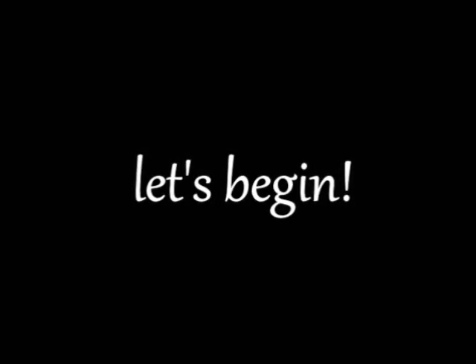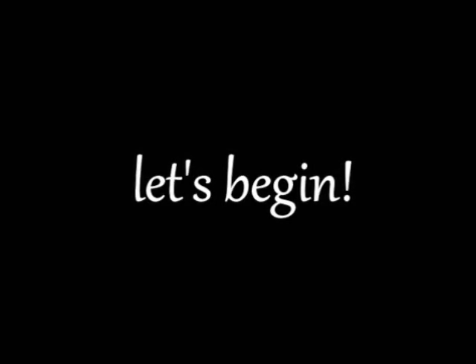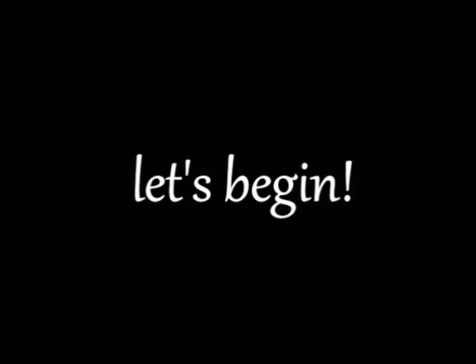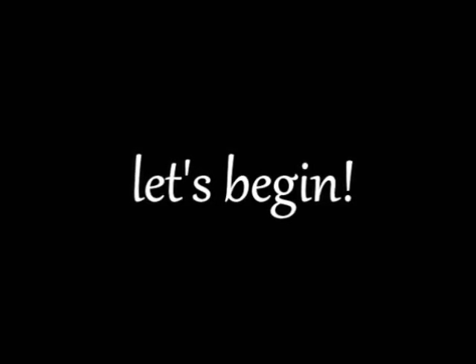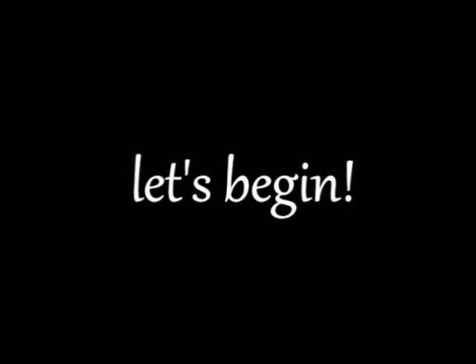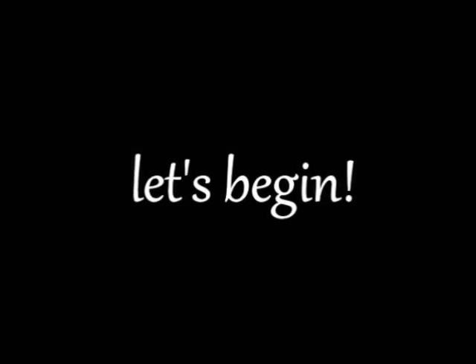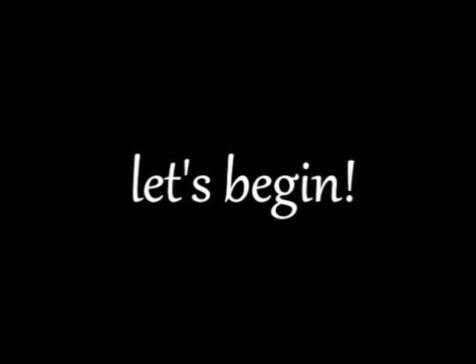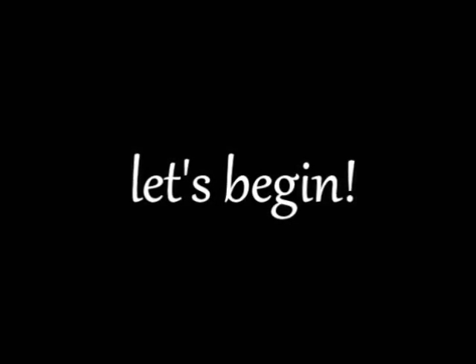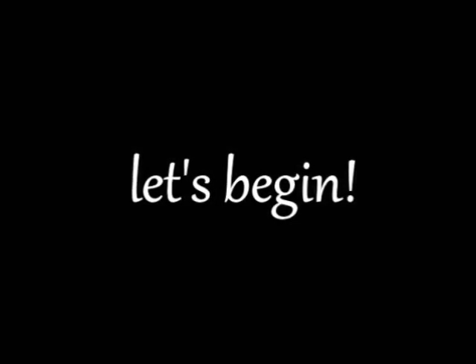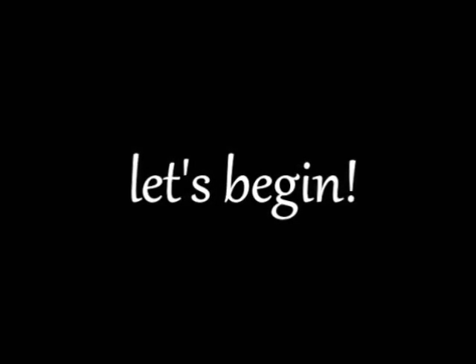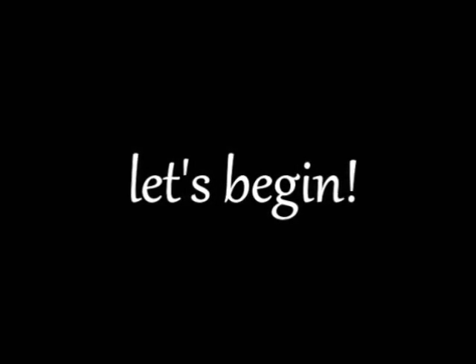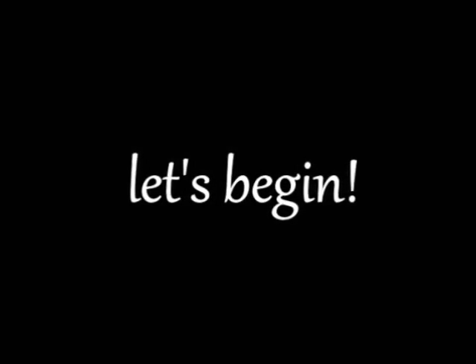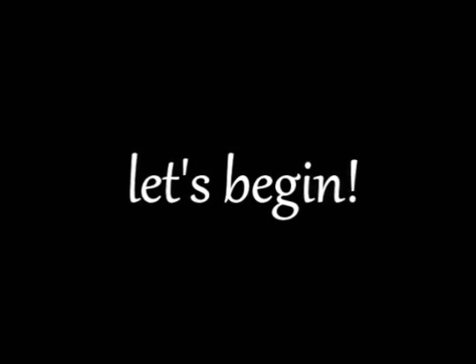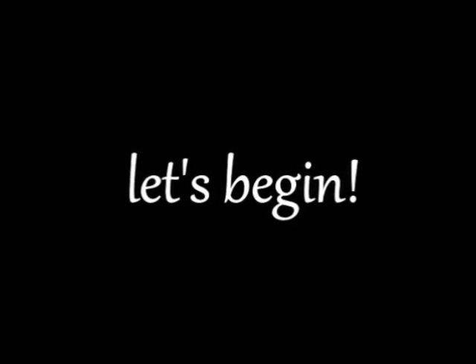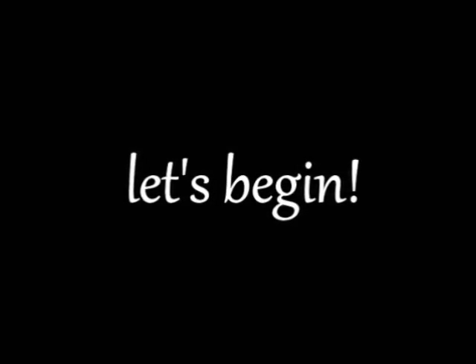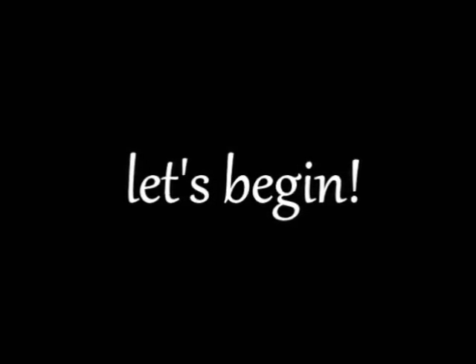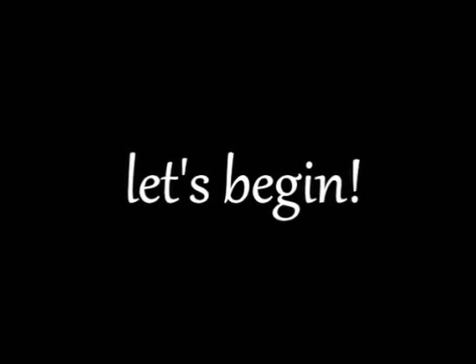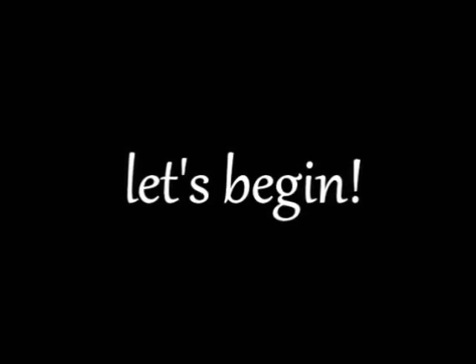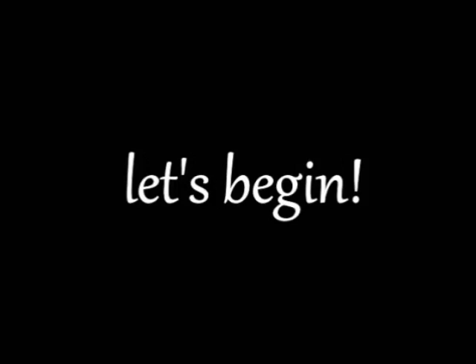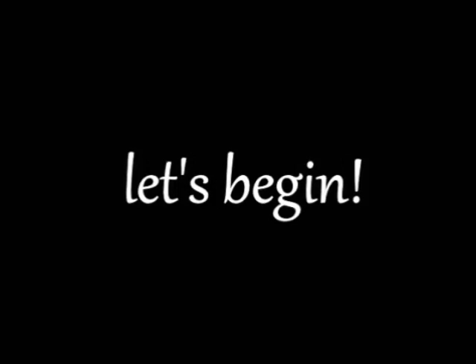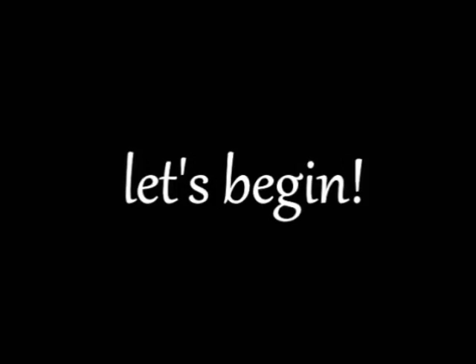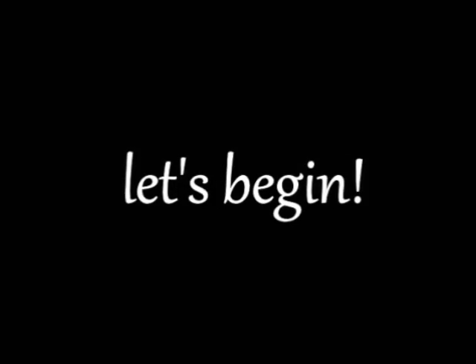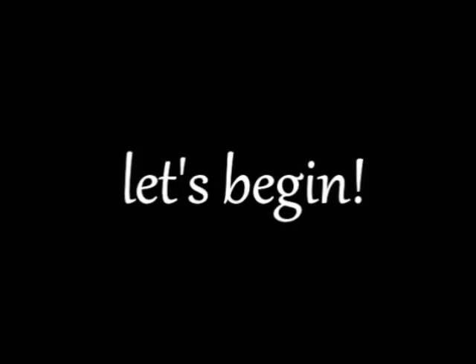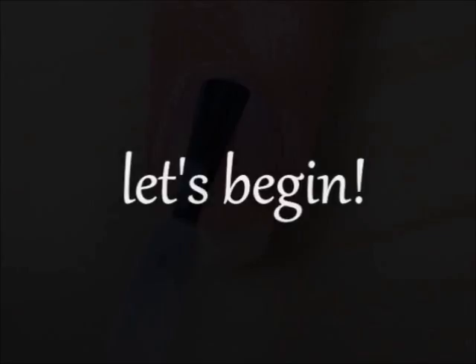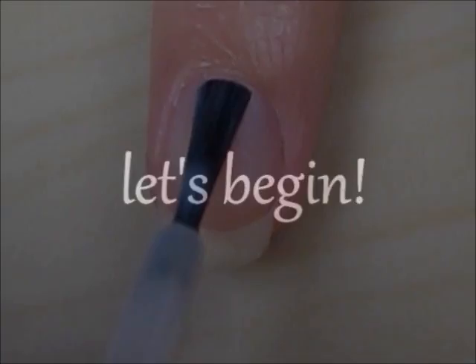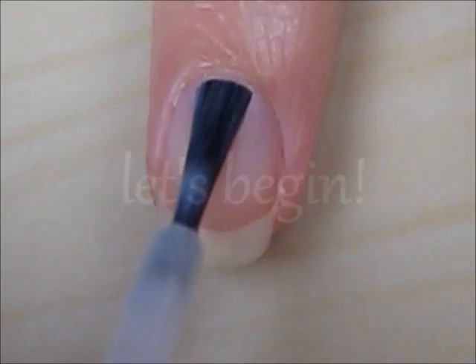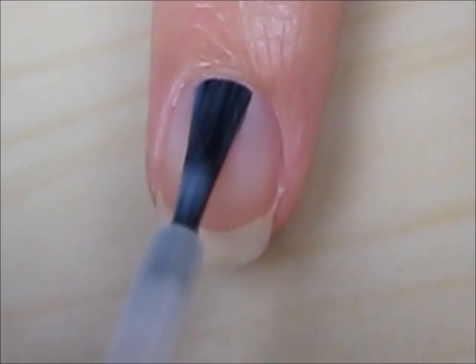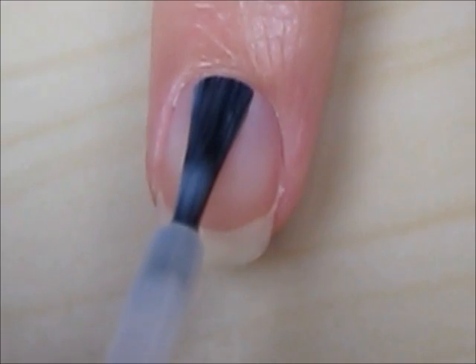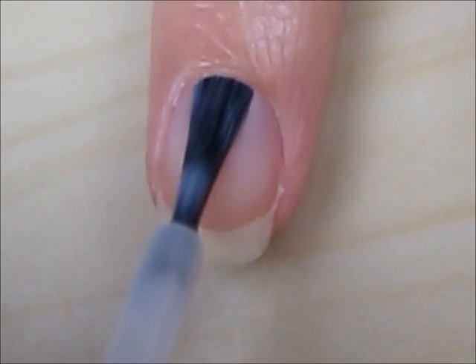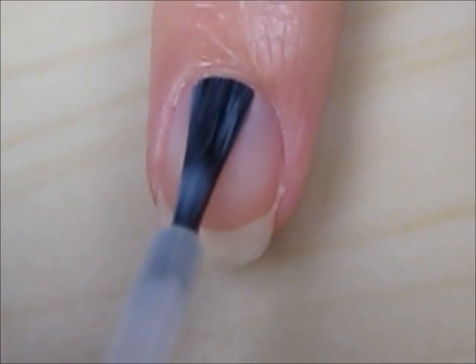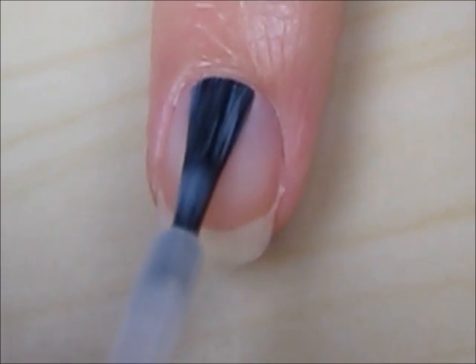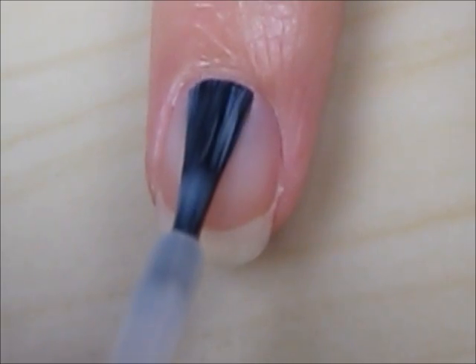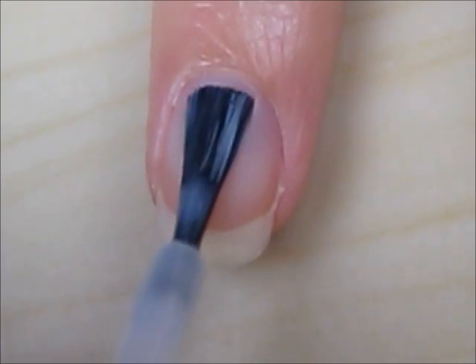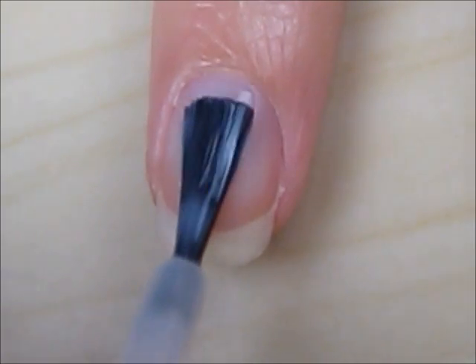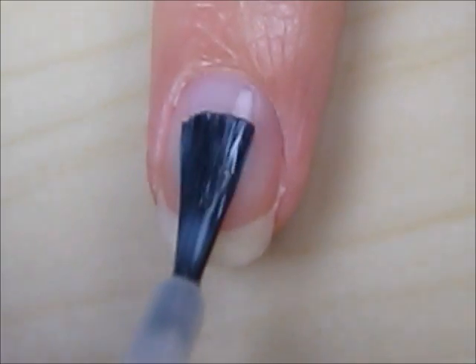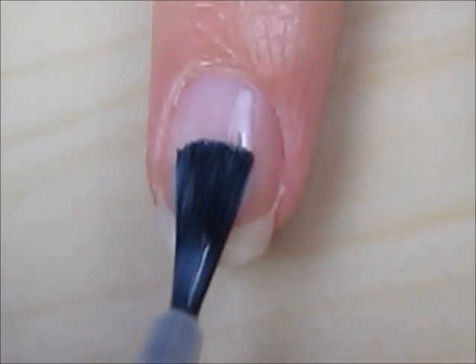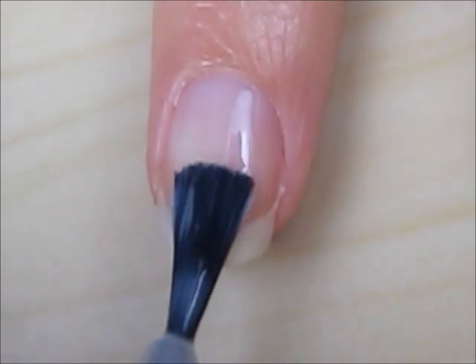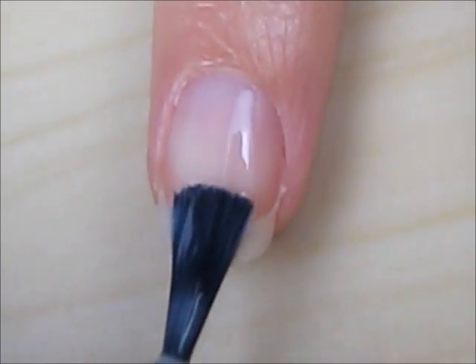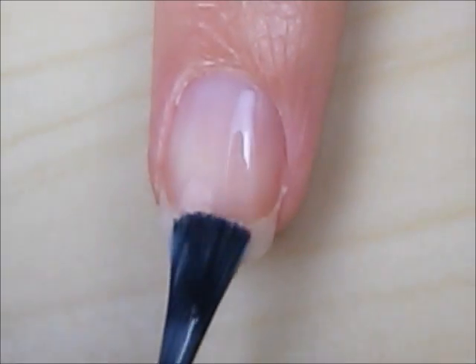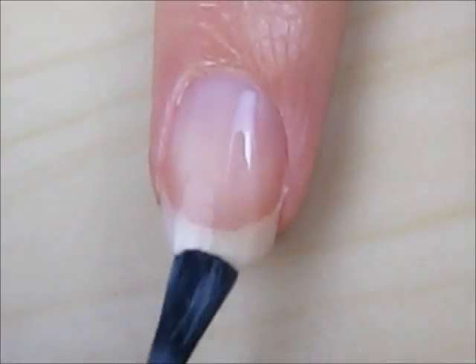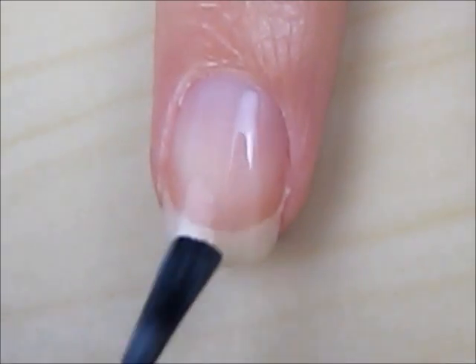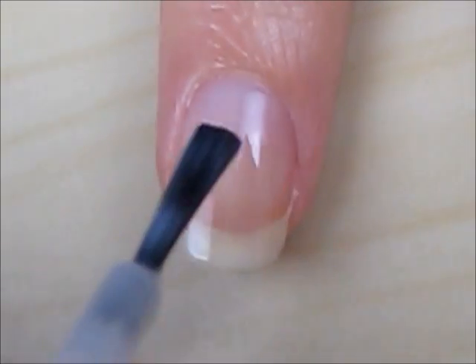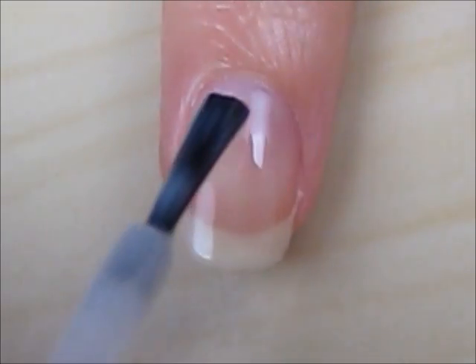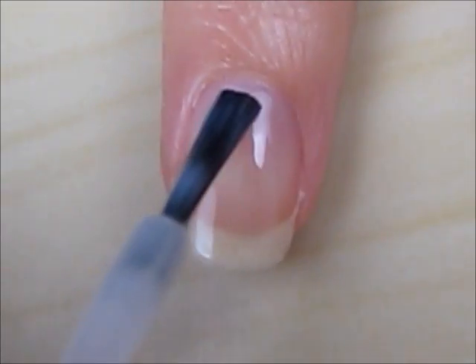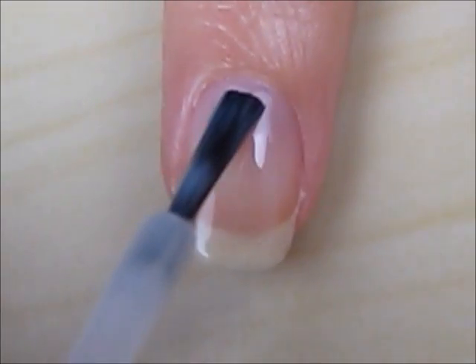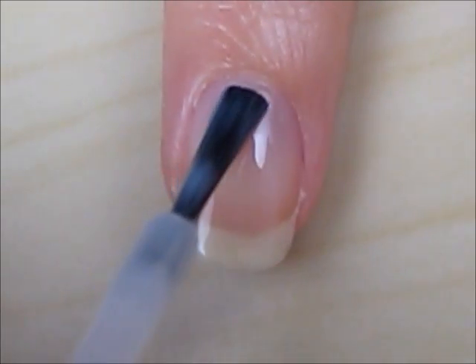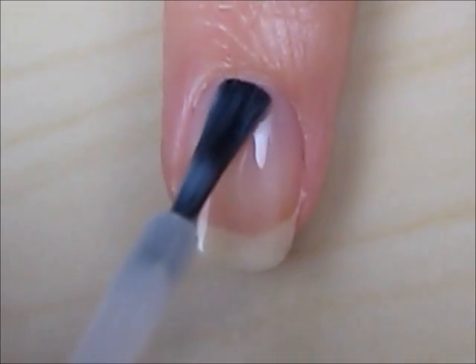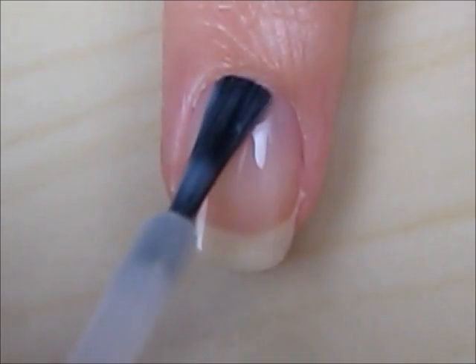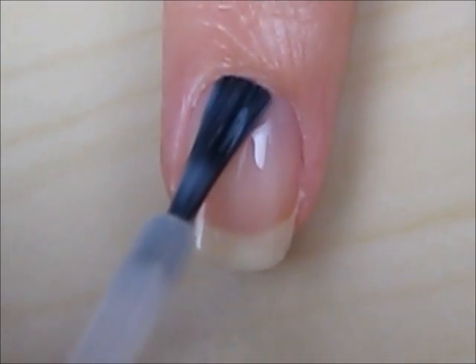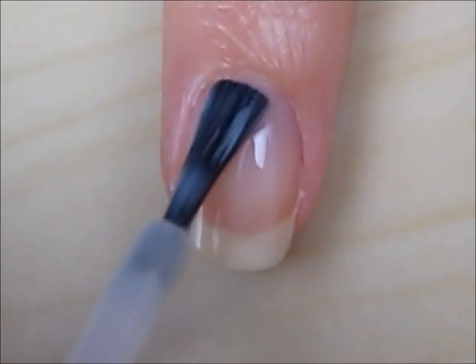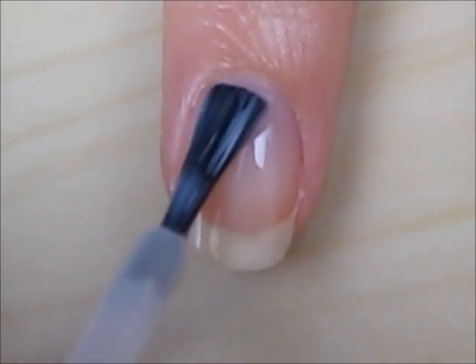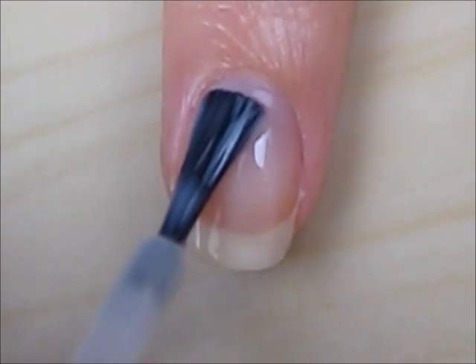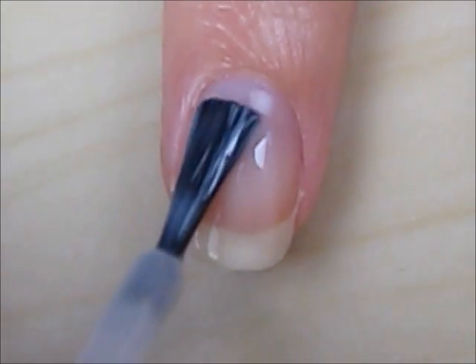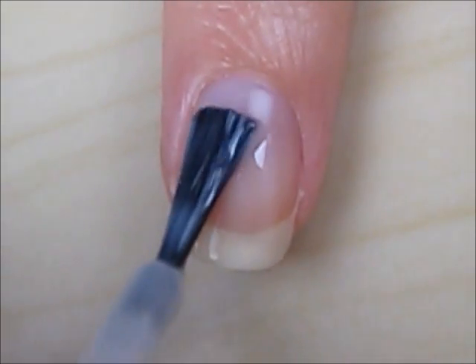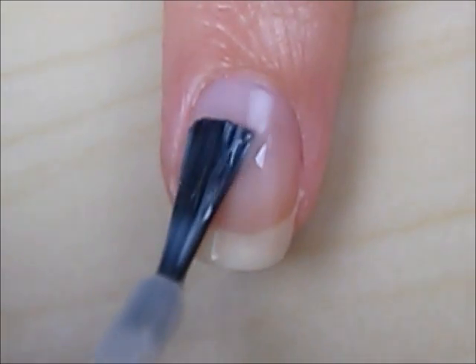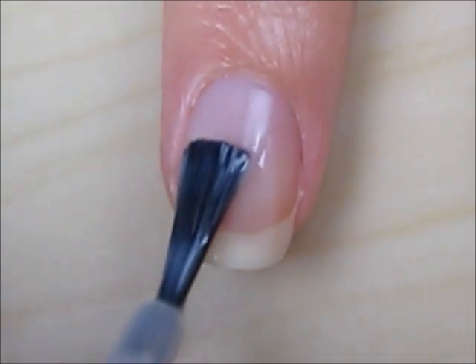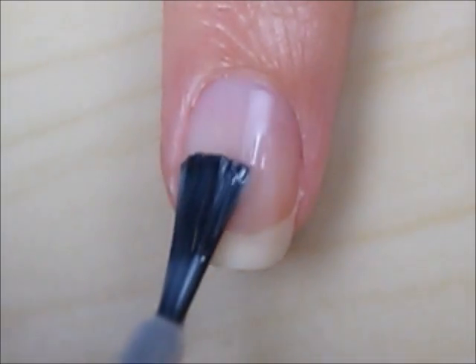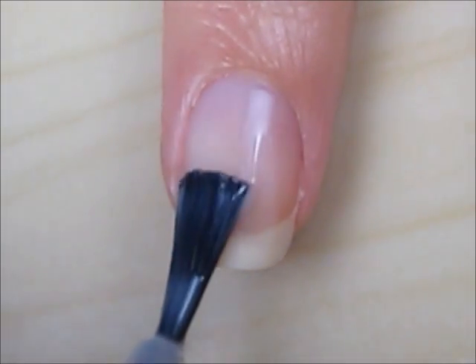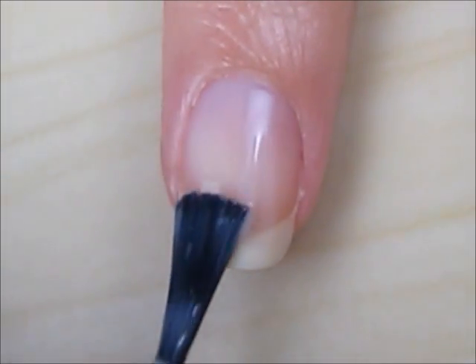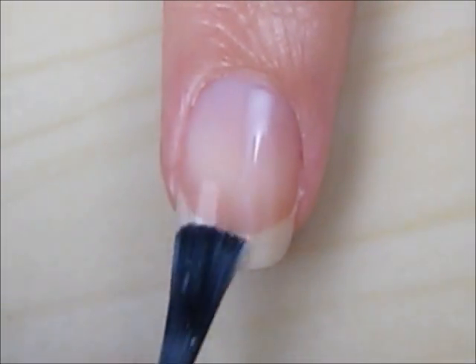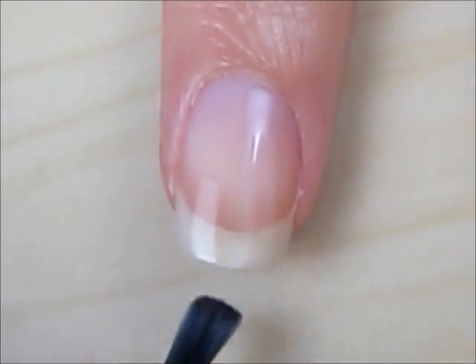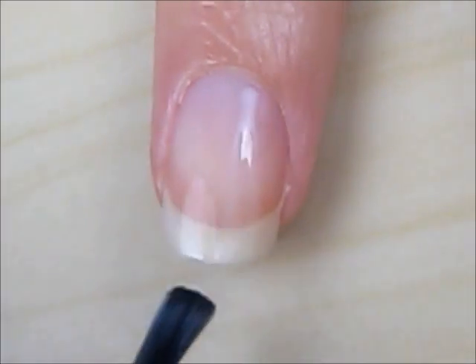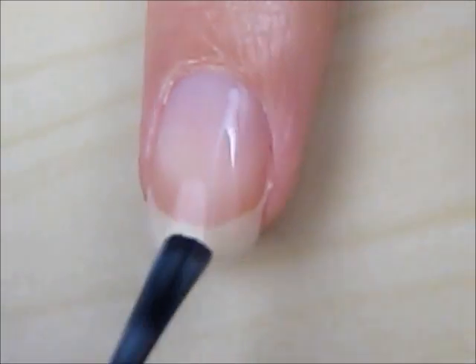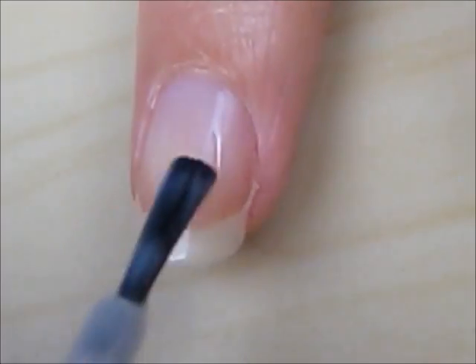So let's get this cute polished design started. Start off with a base coat to protect your natural nails.